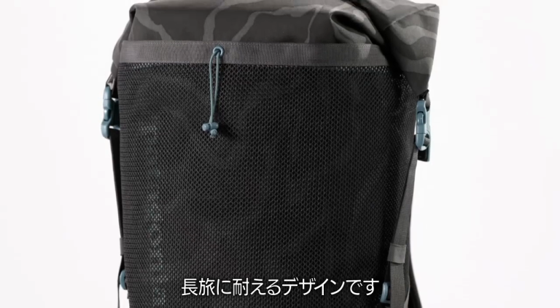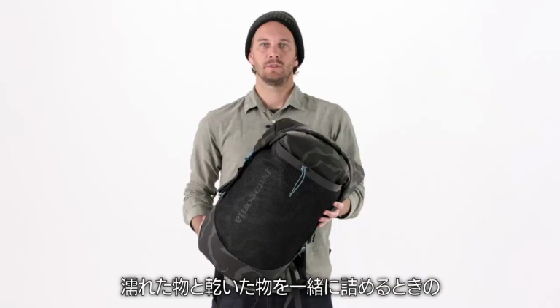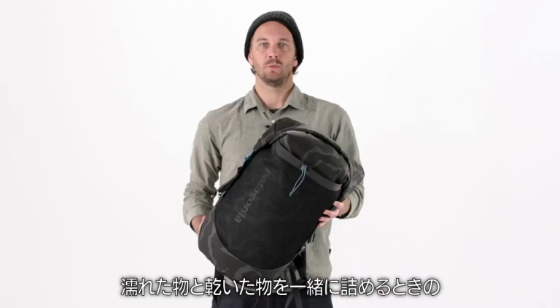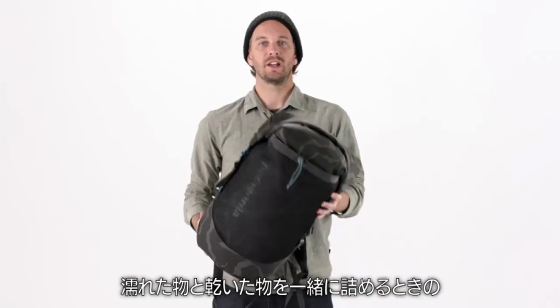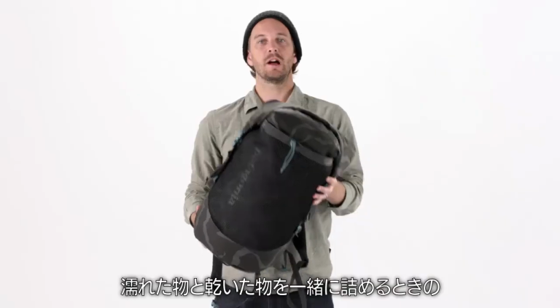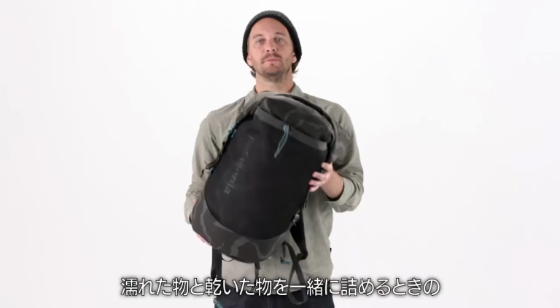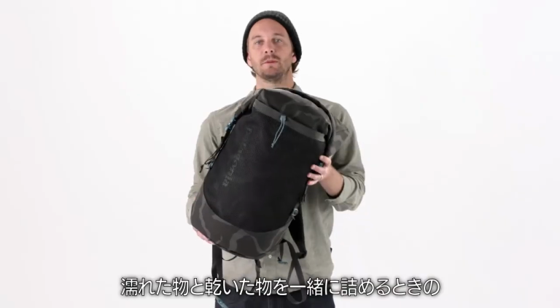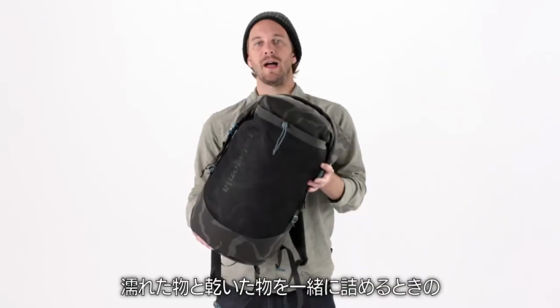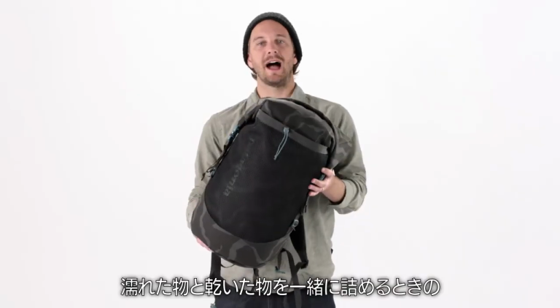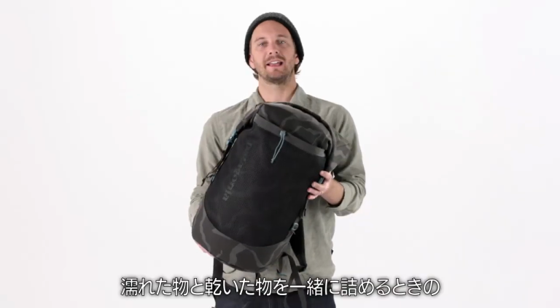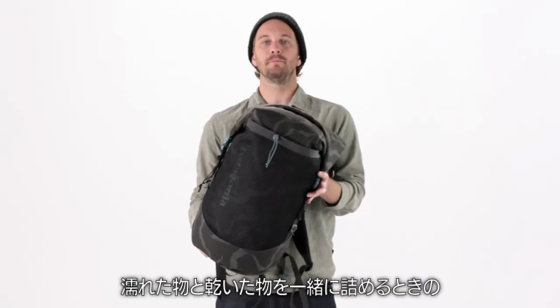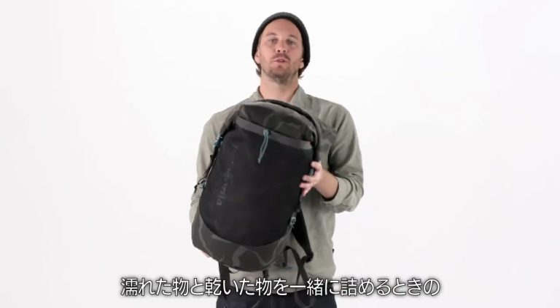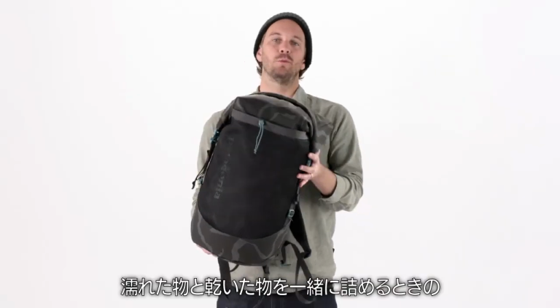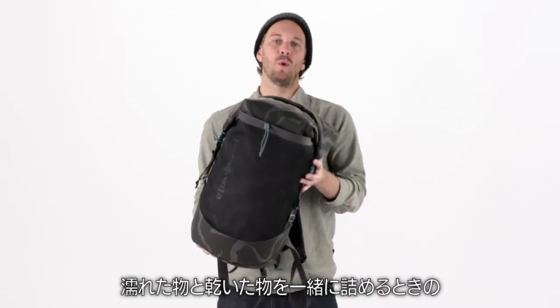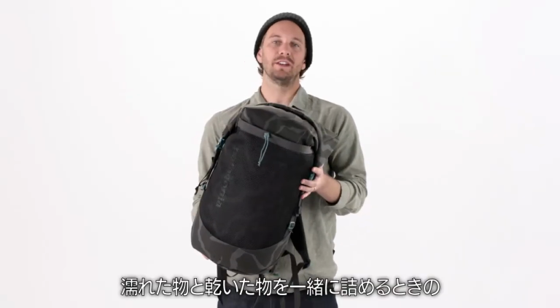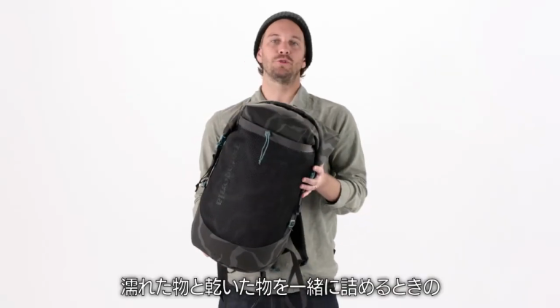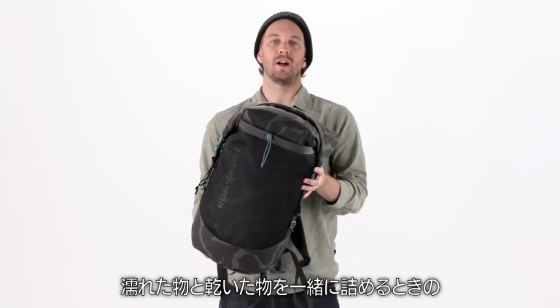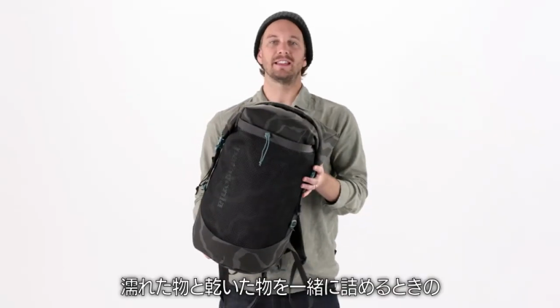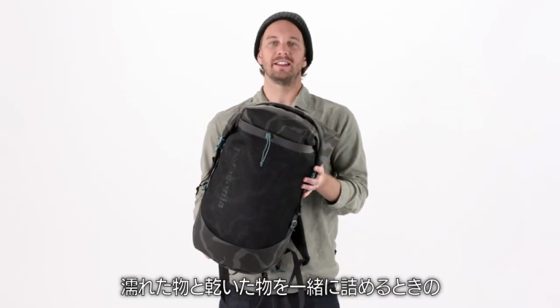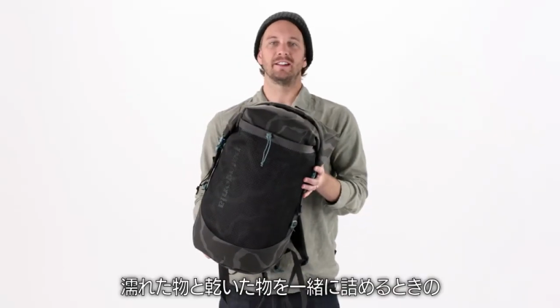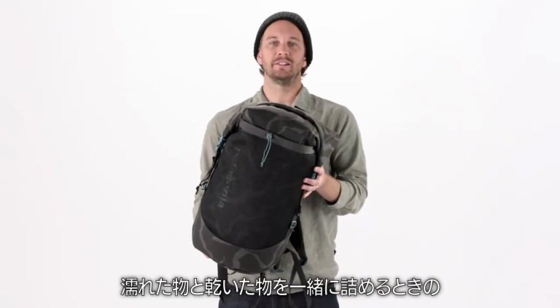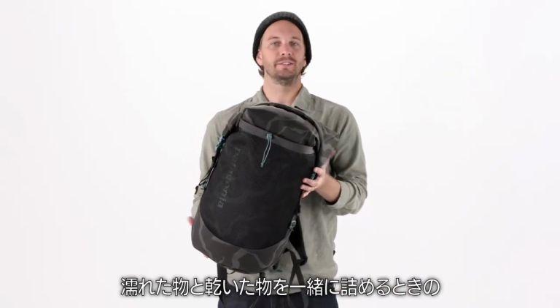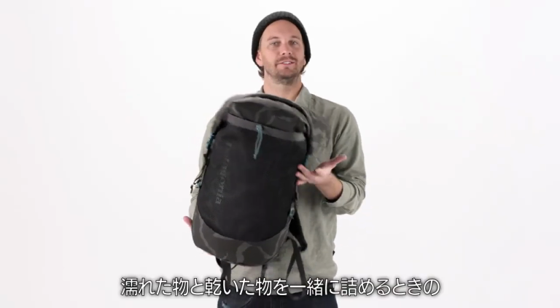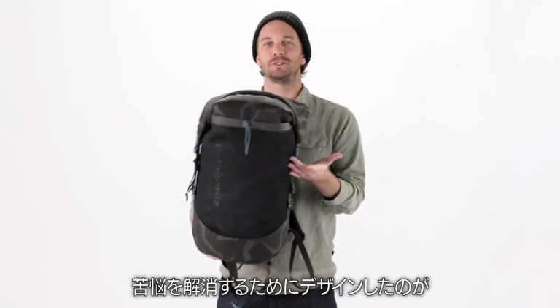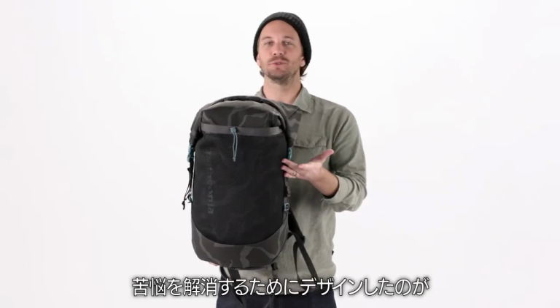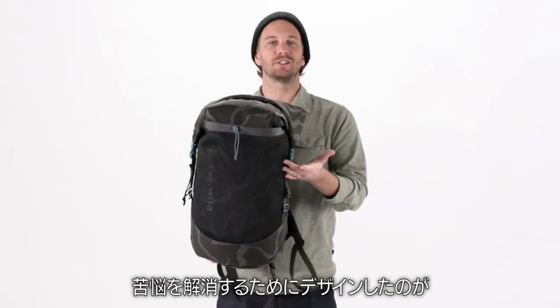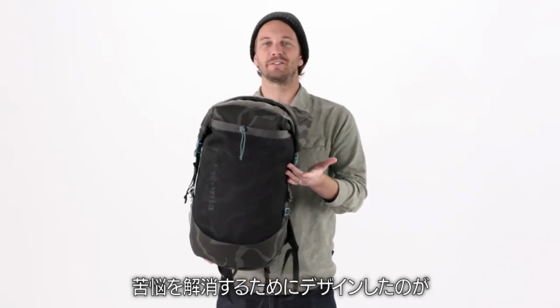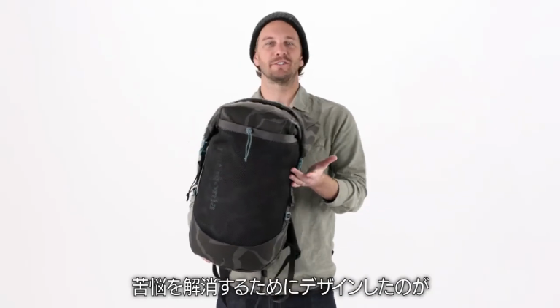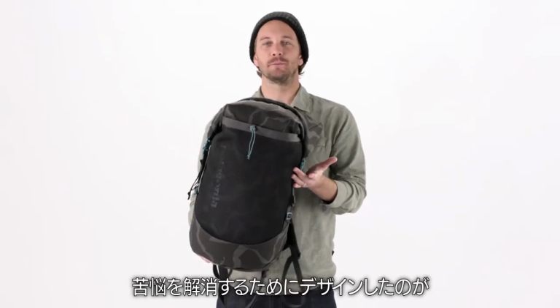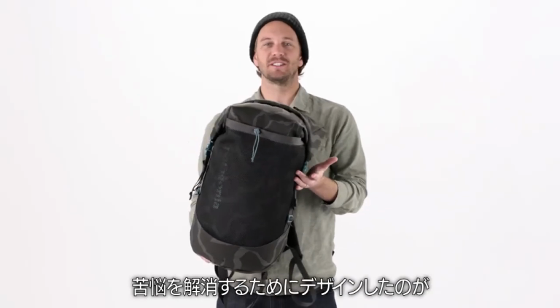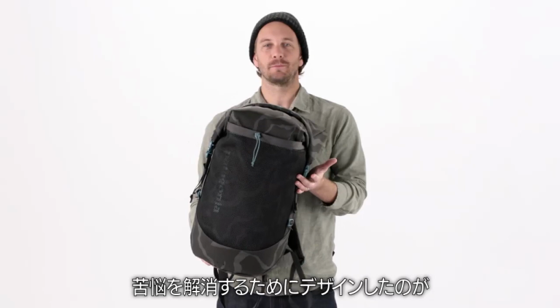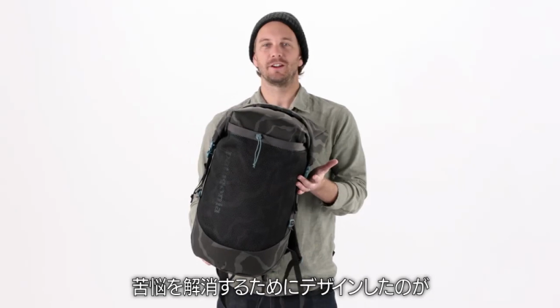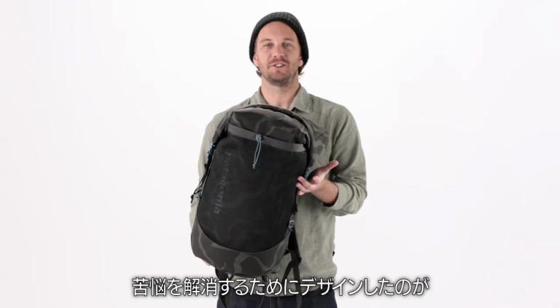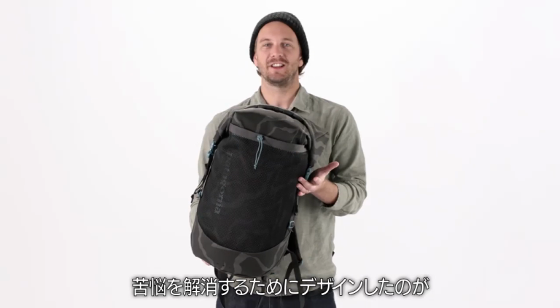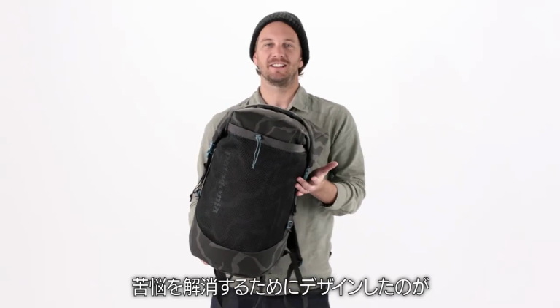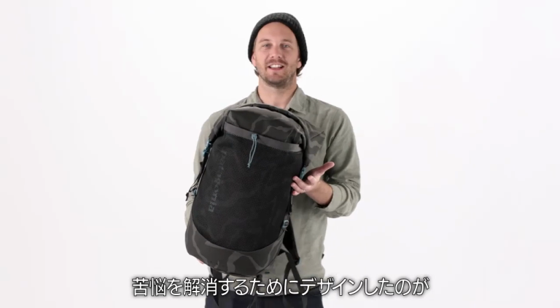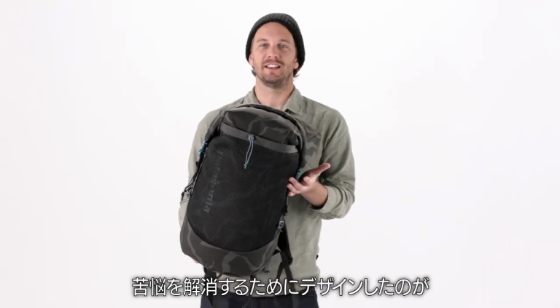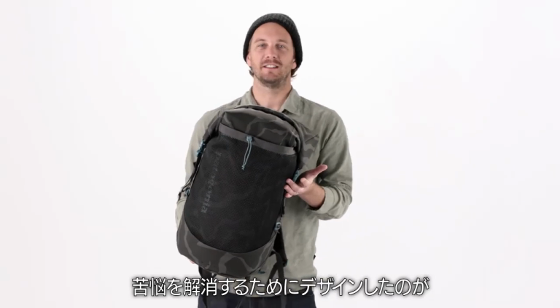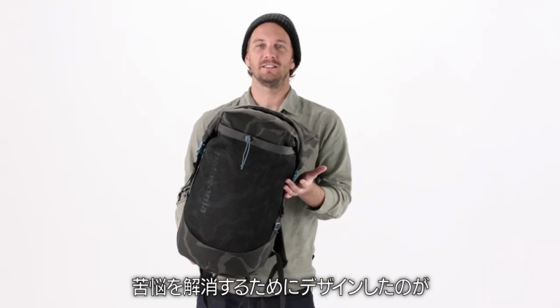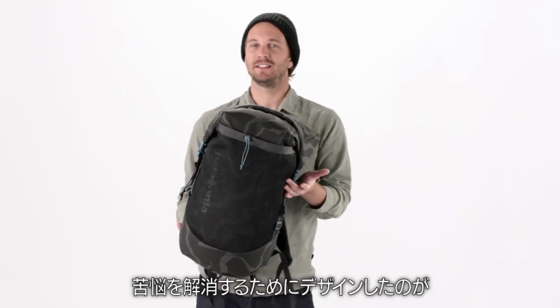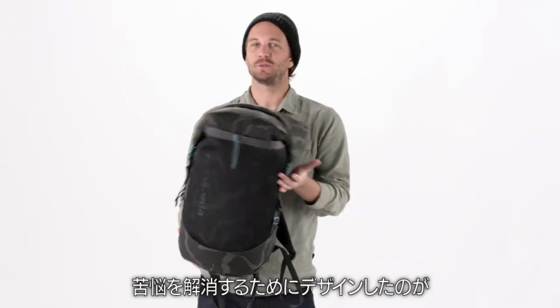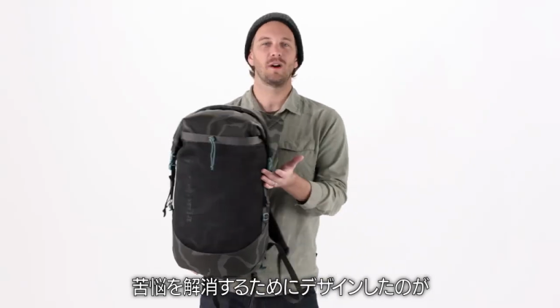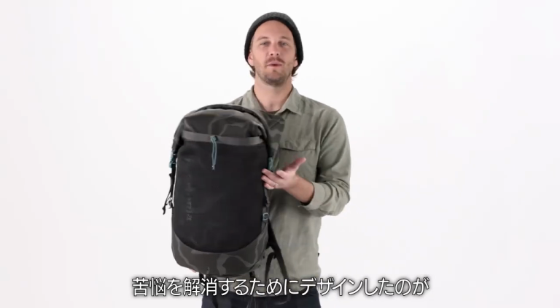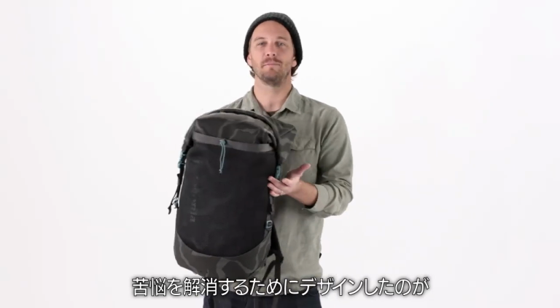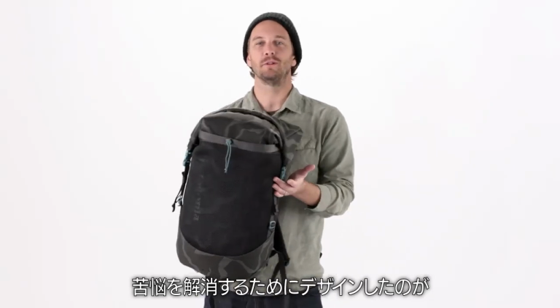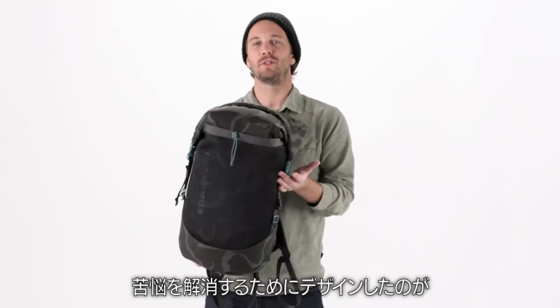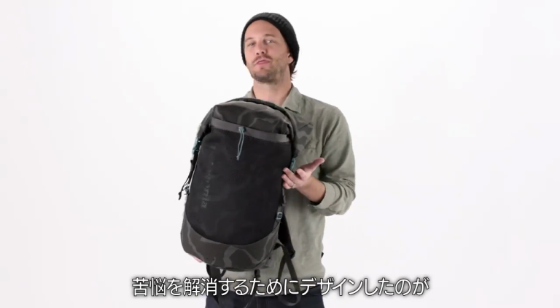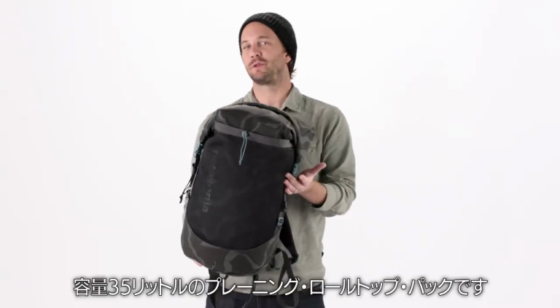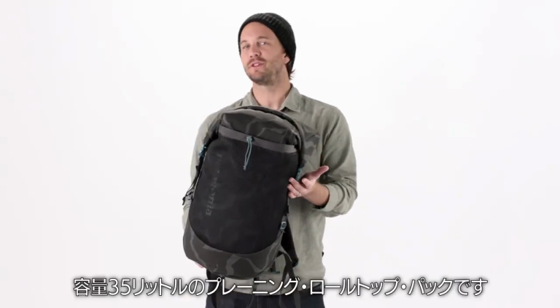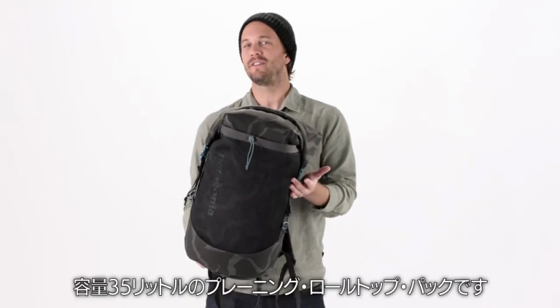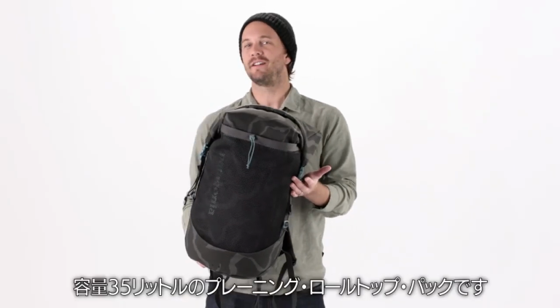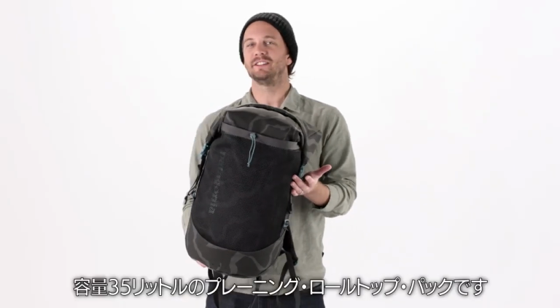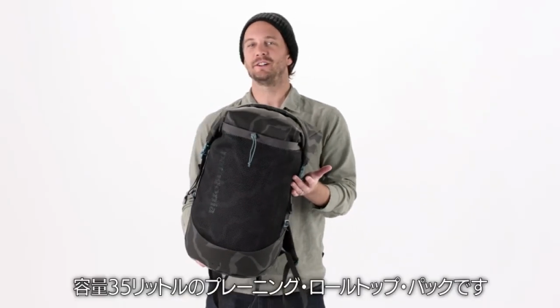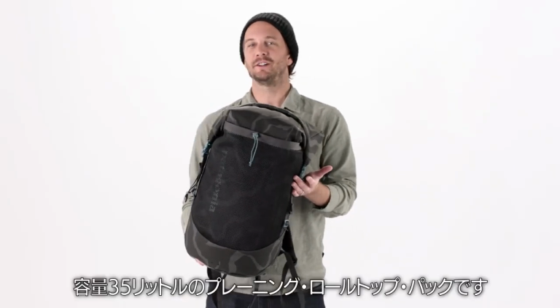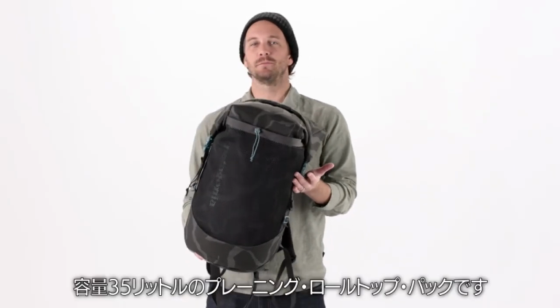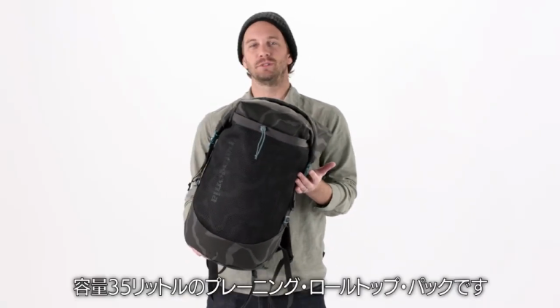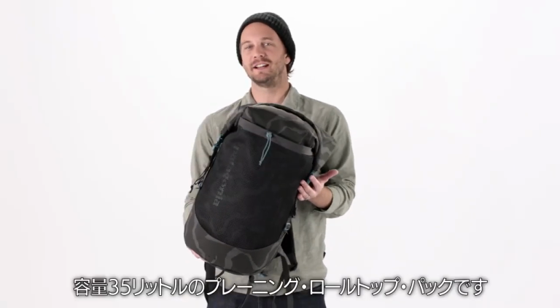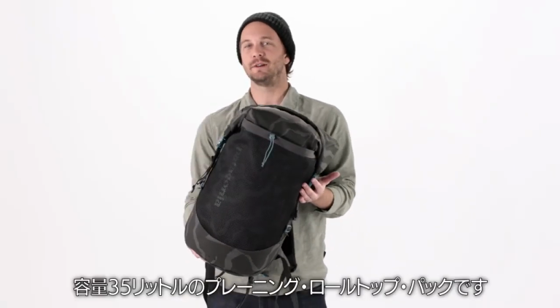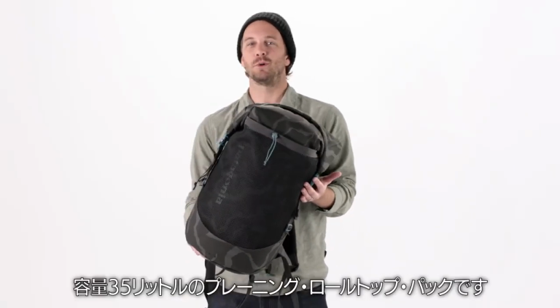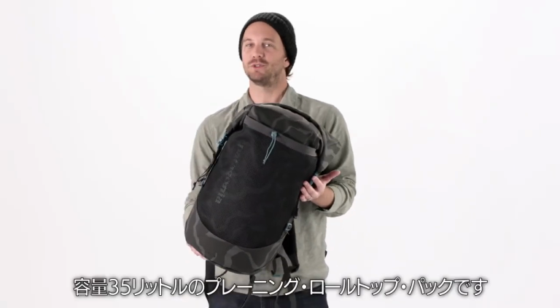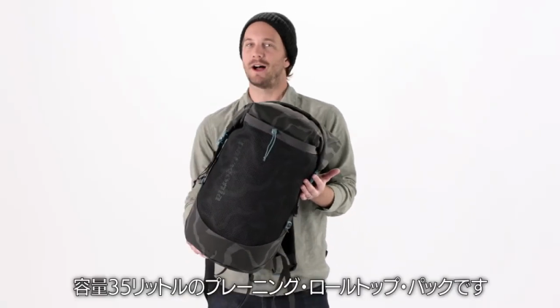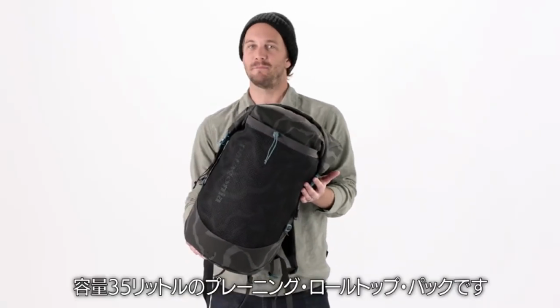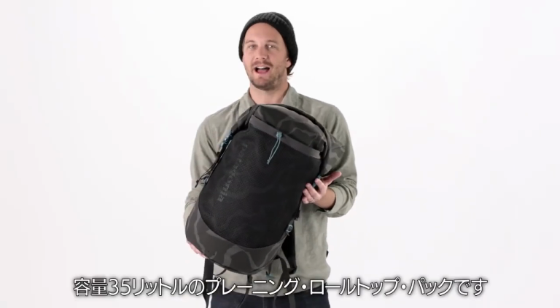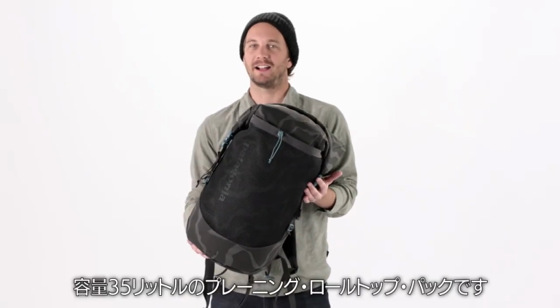When it comes to packing both wet and dry gear, don't suffer from separation anxiety. That's why we built the 35 liter Planing Roll Top Pack.